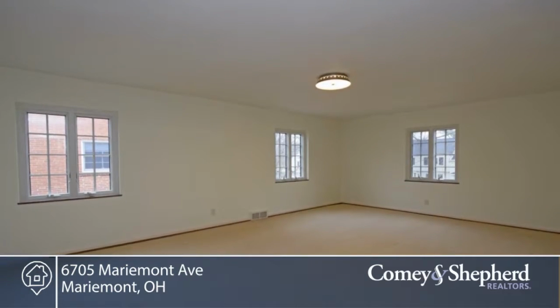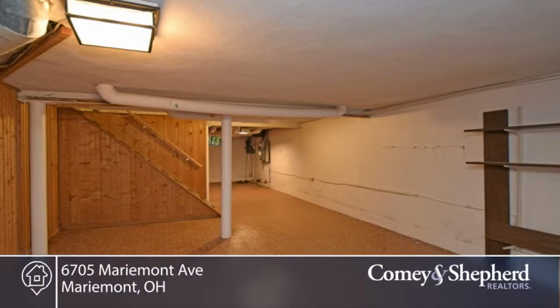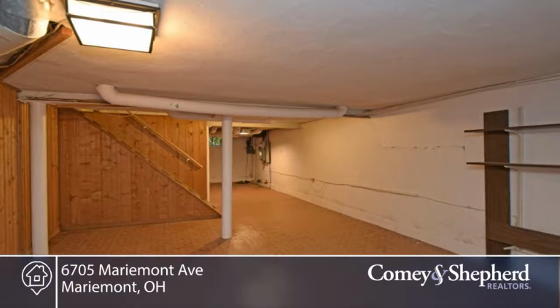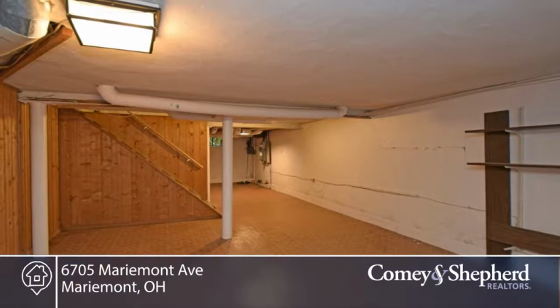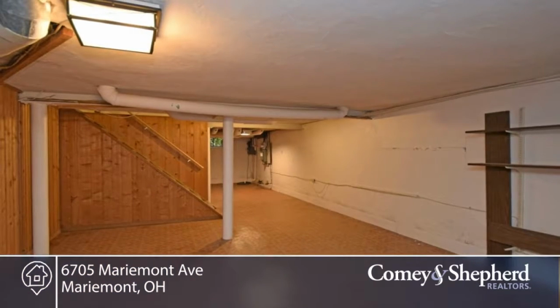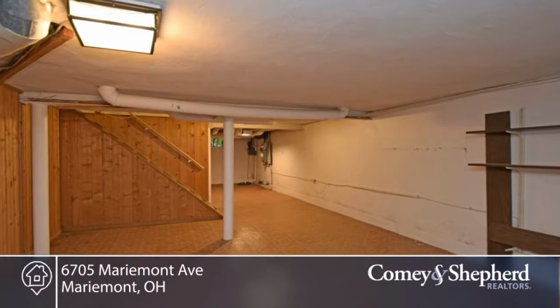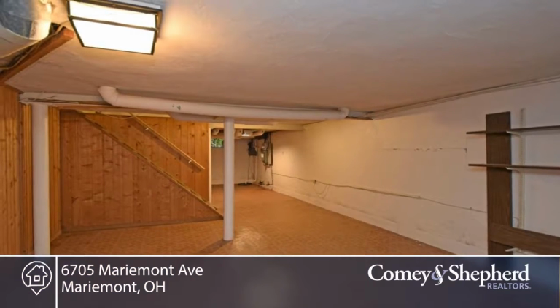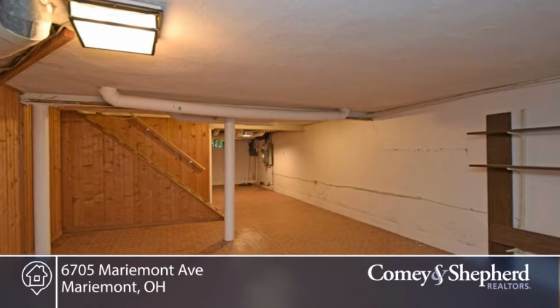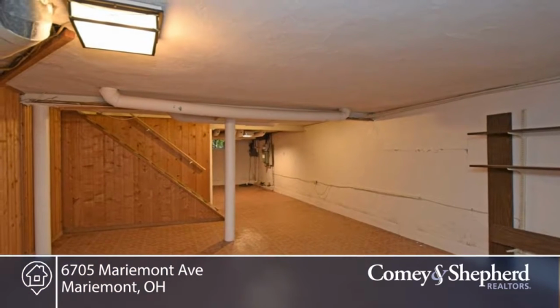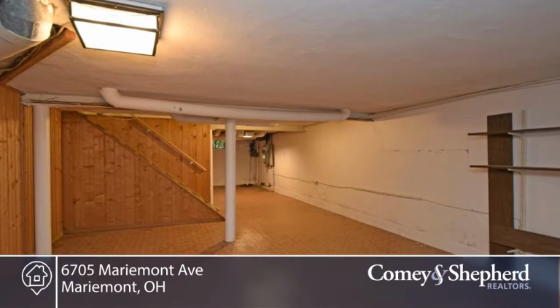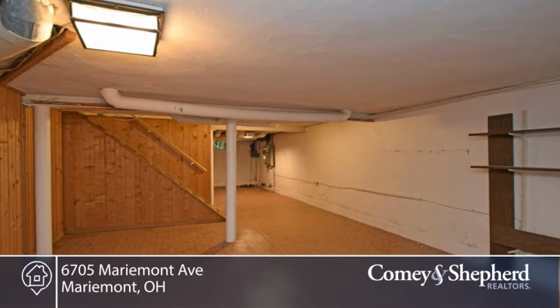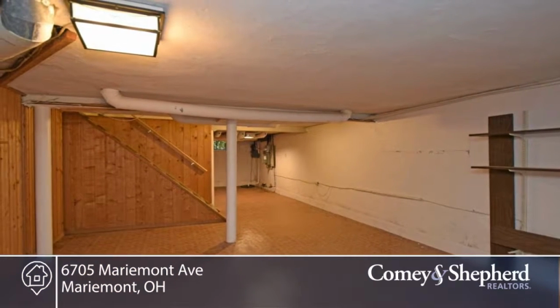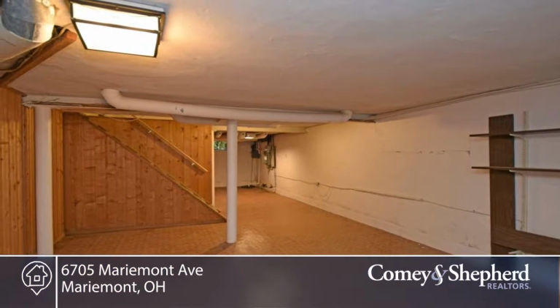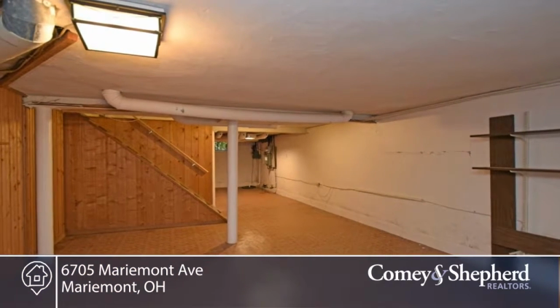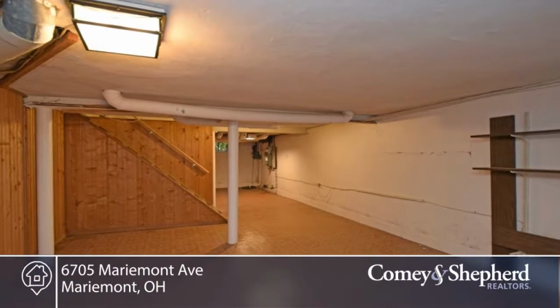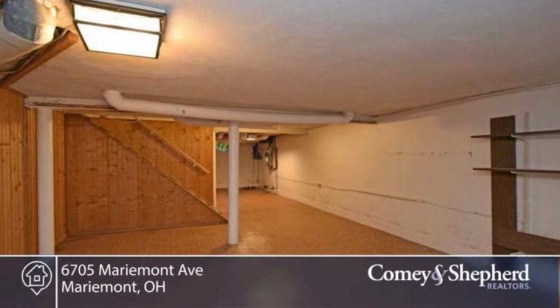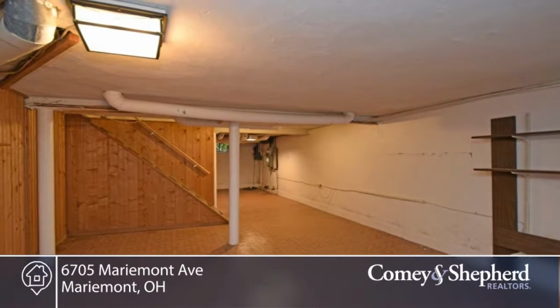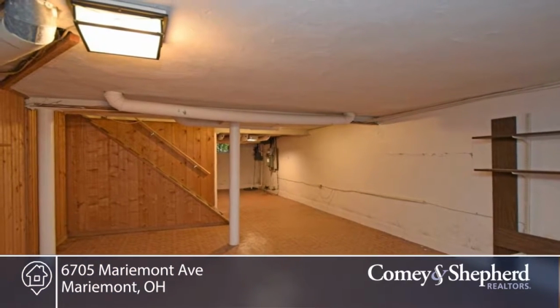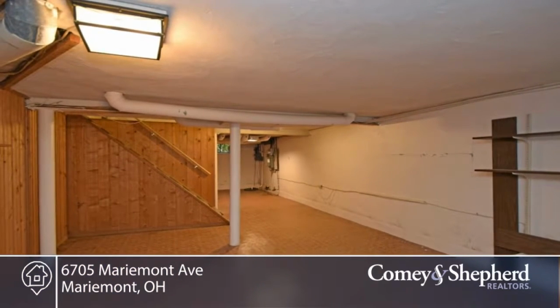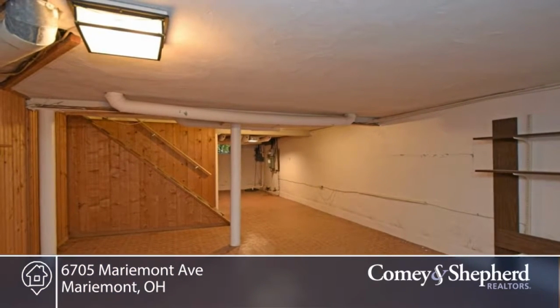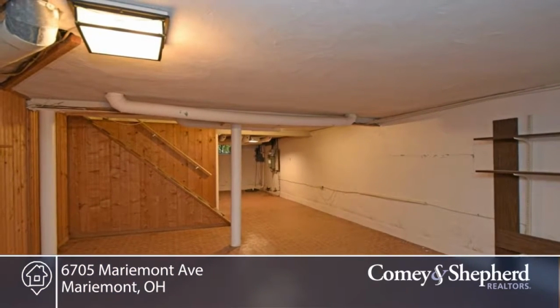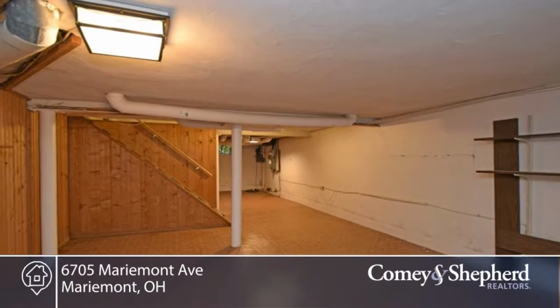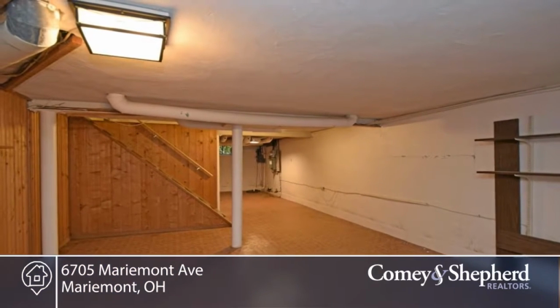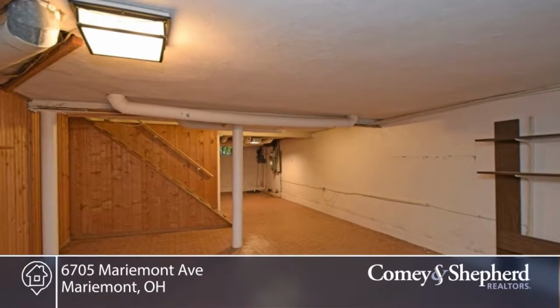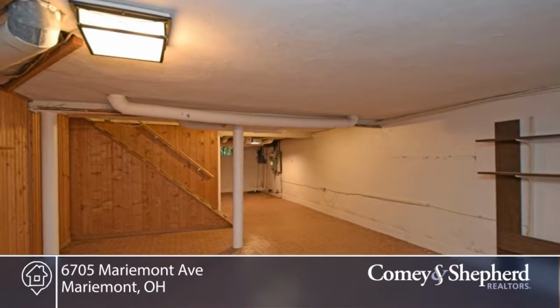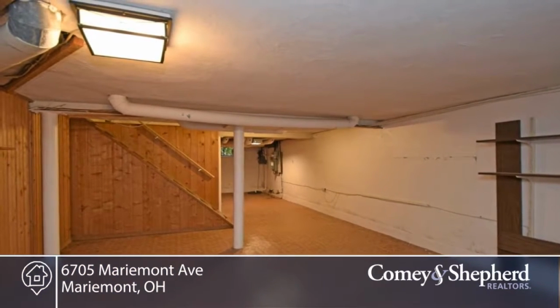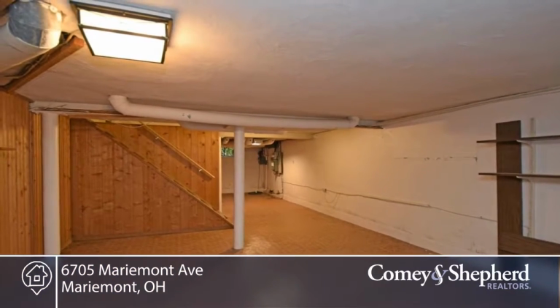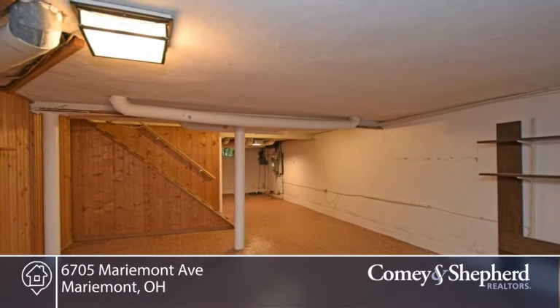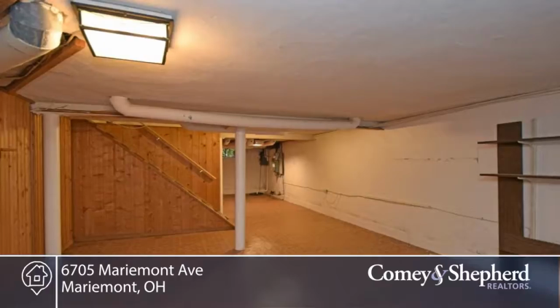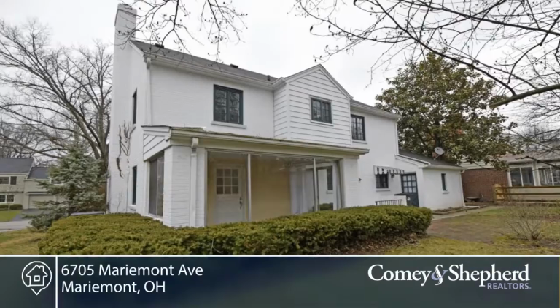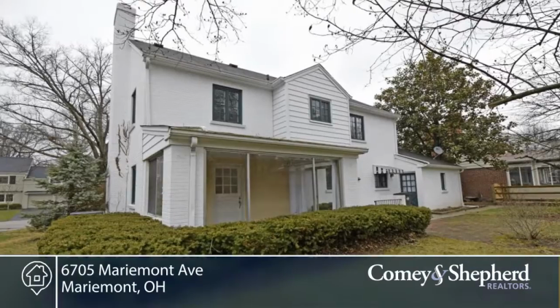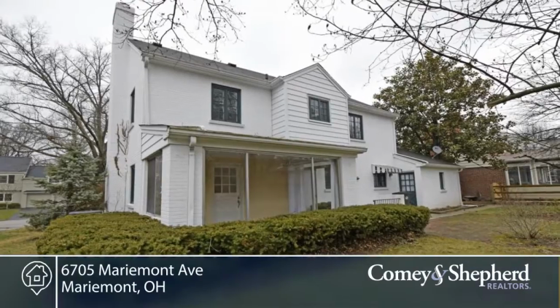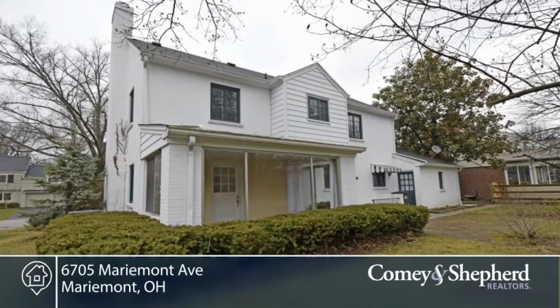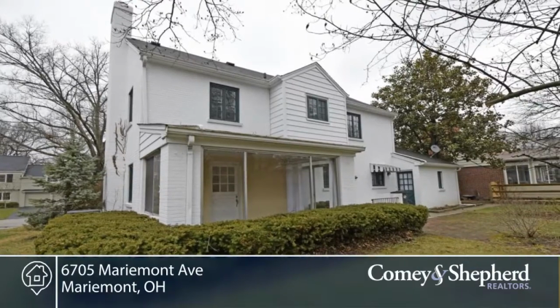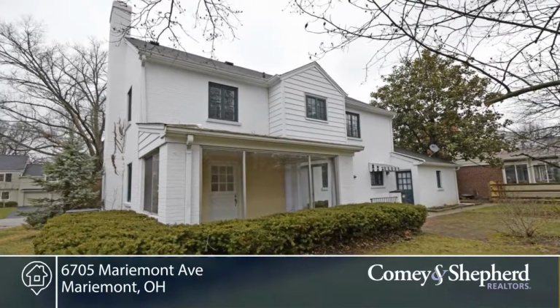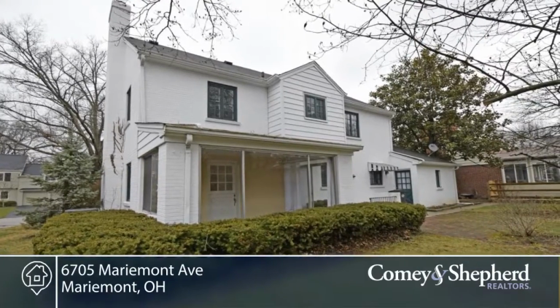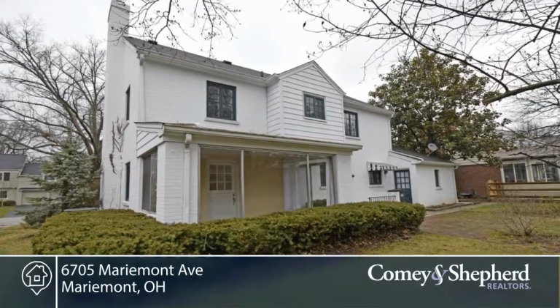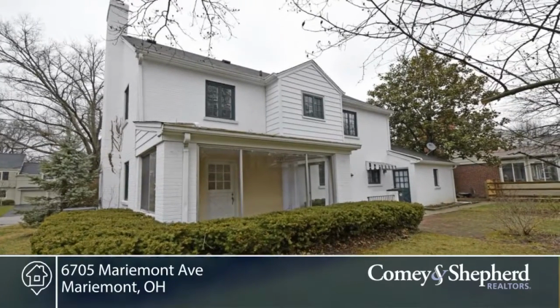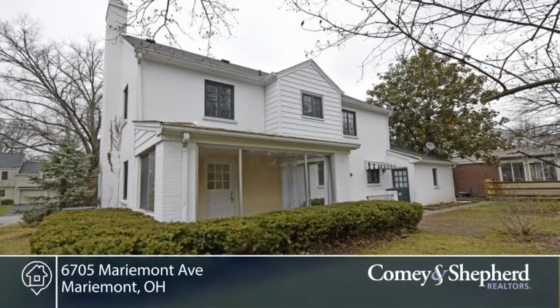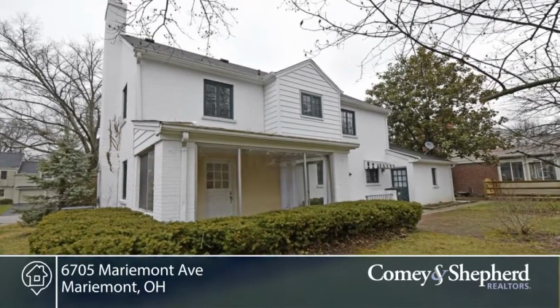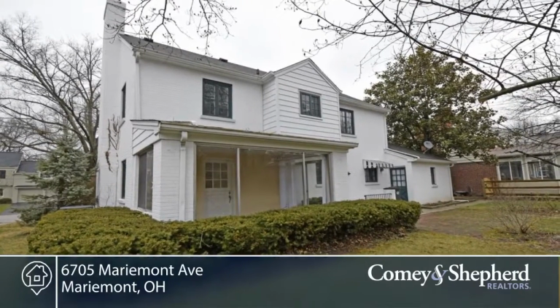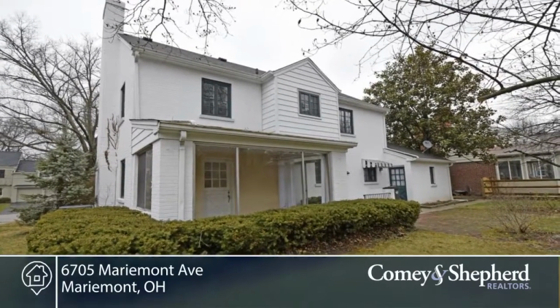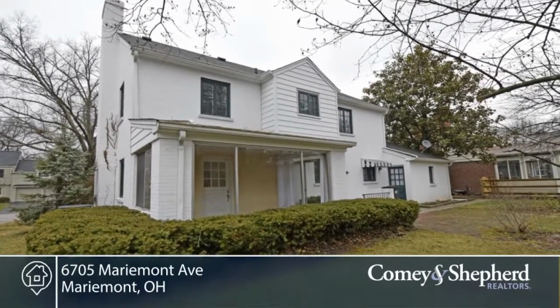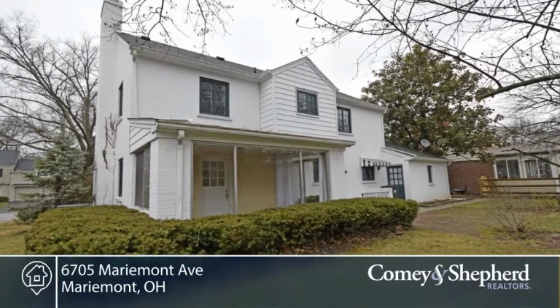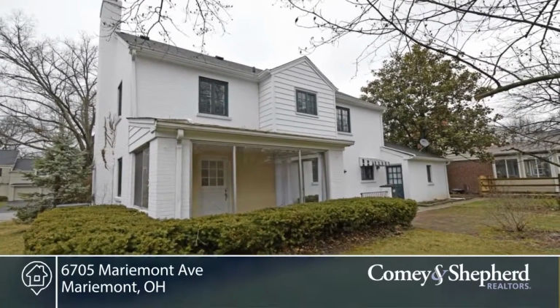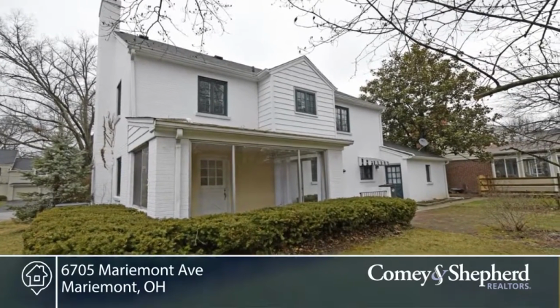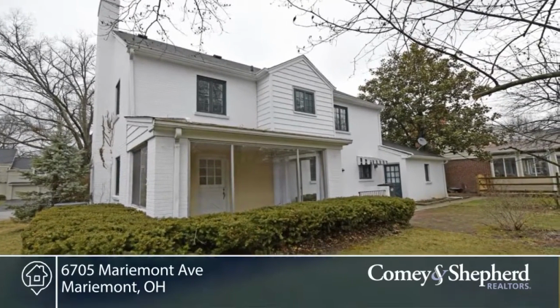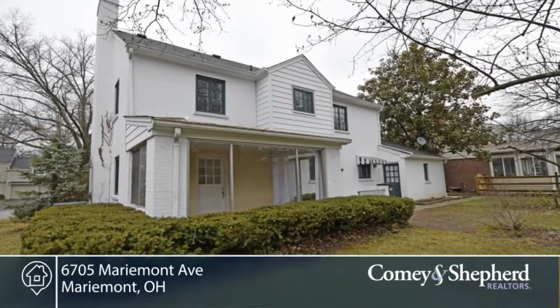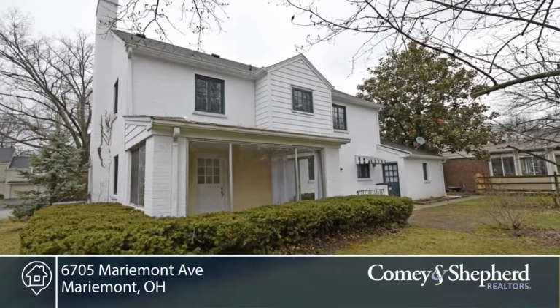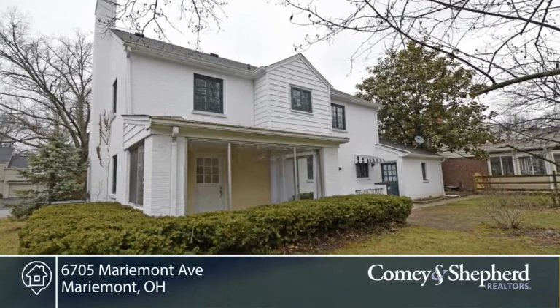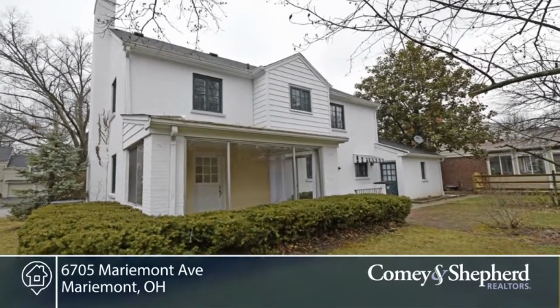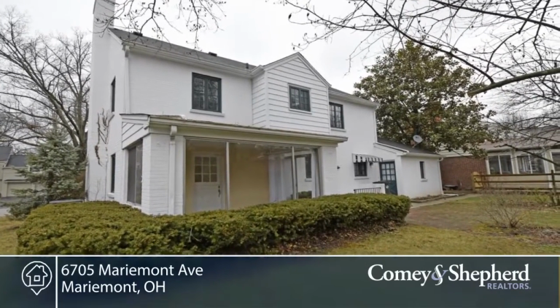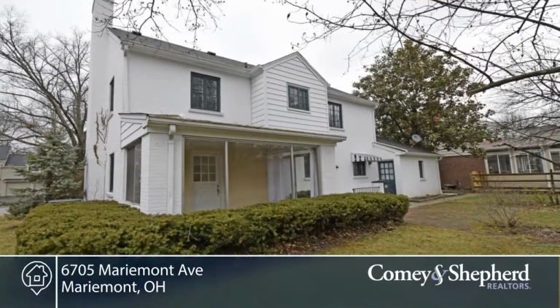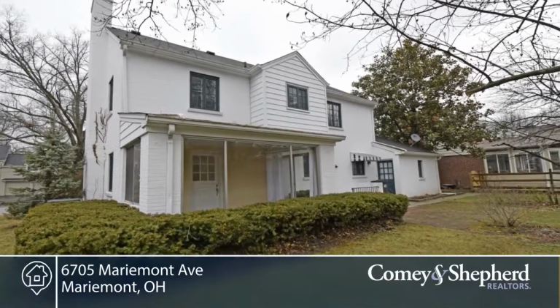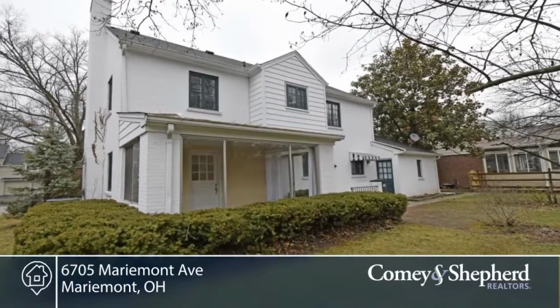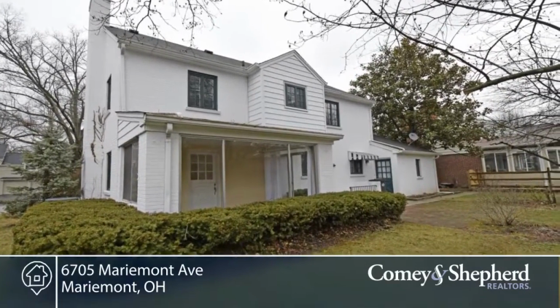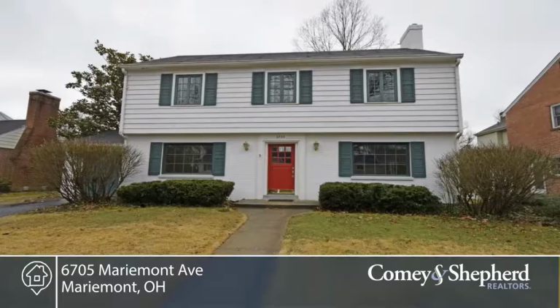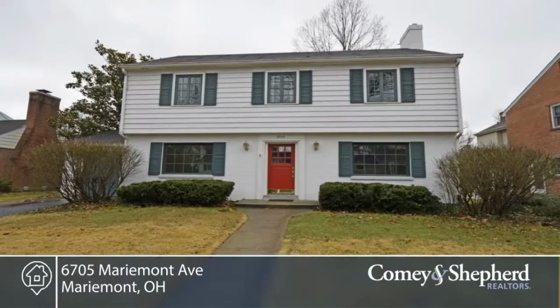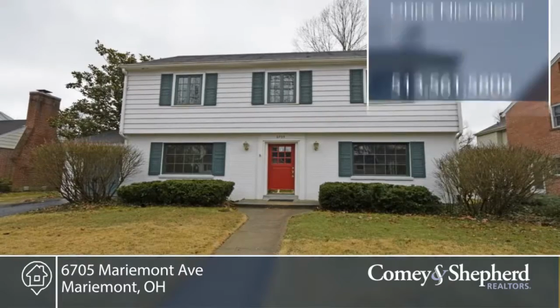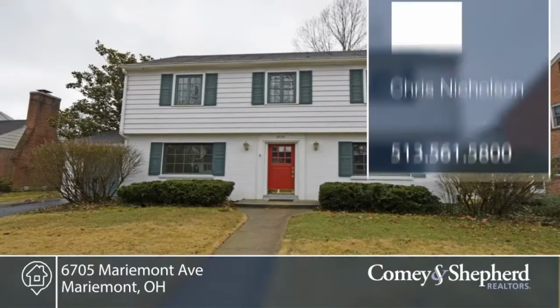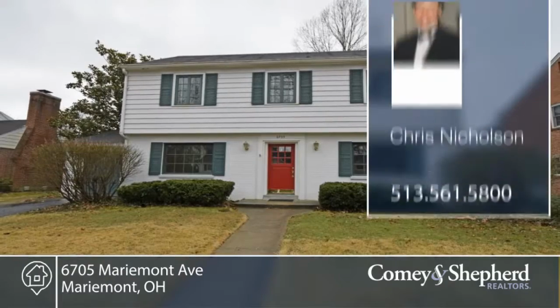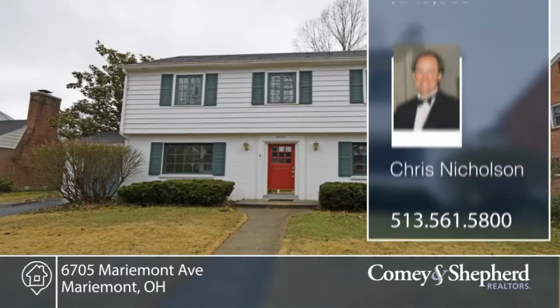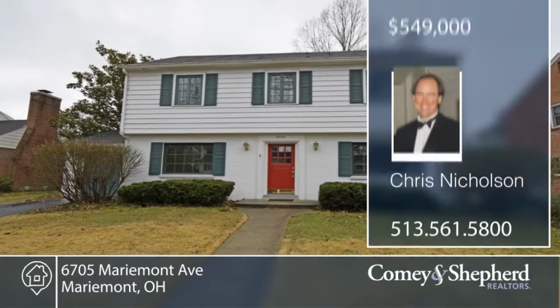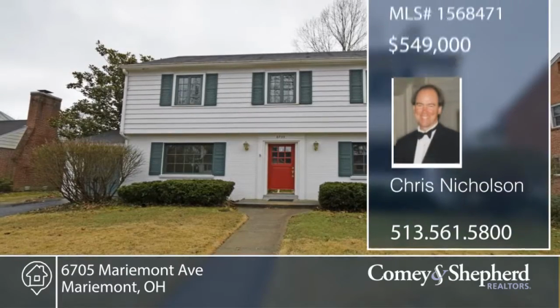In one family for over 50 years, this is a great opportunity that won't last. Phone Chris for your personal showing.